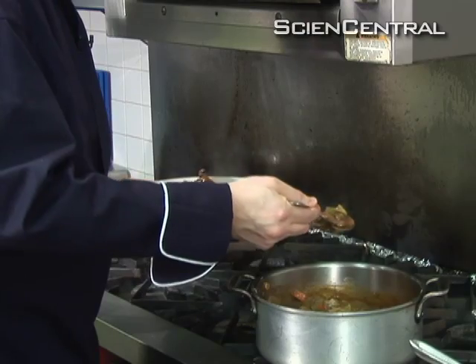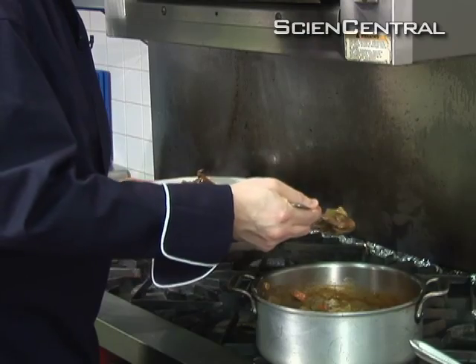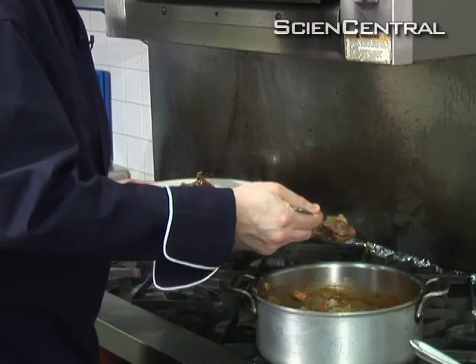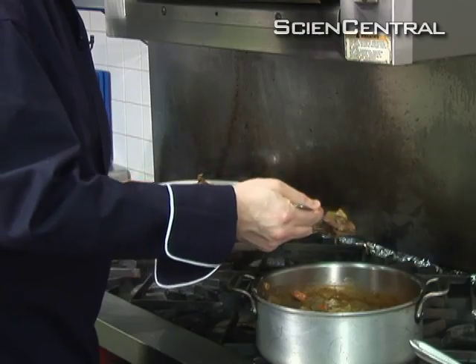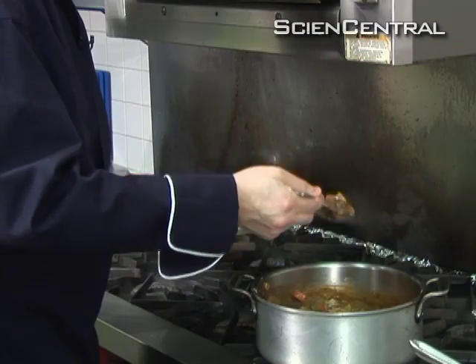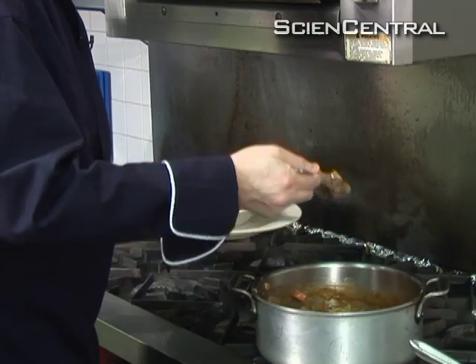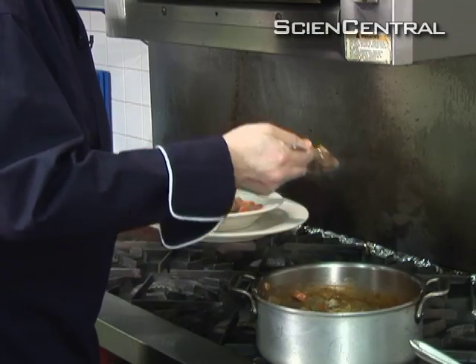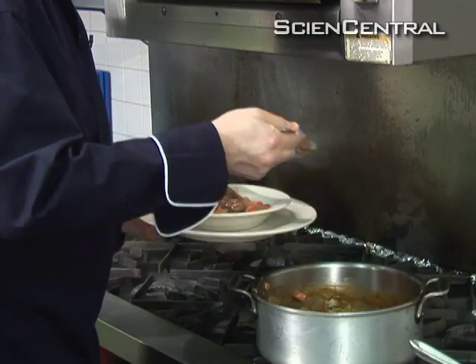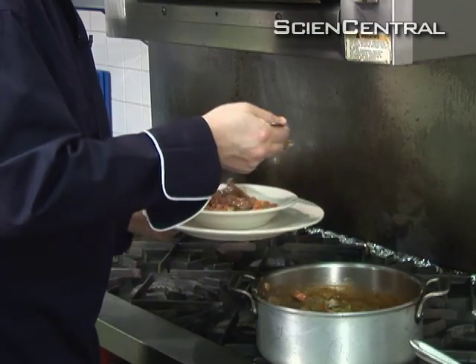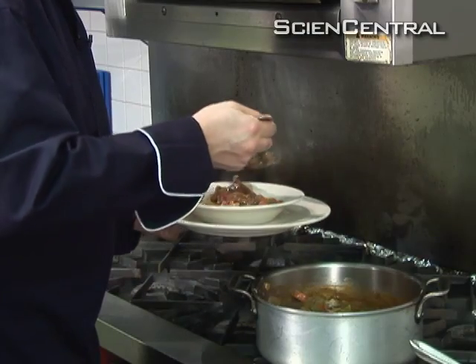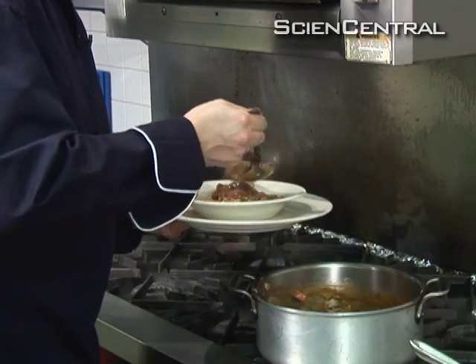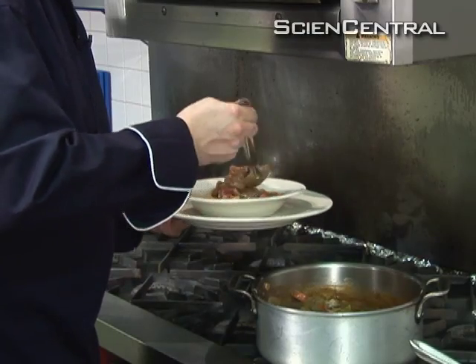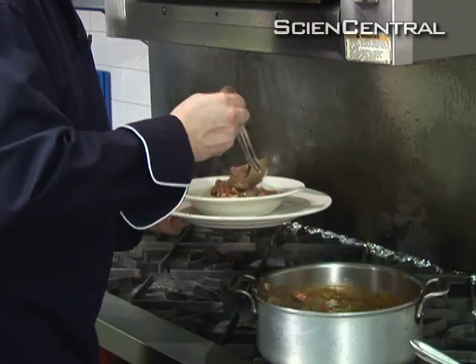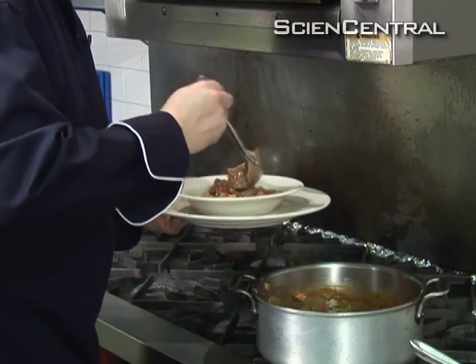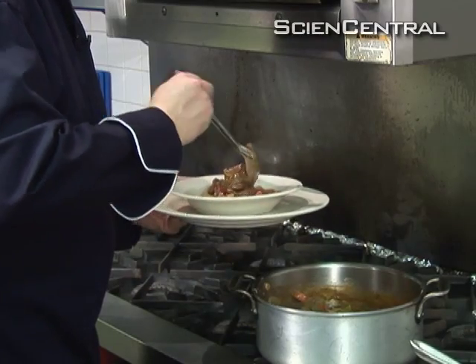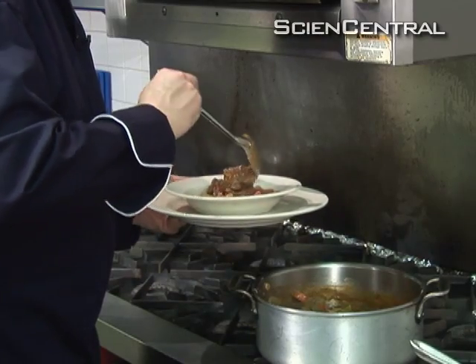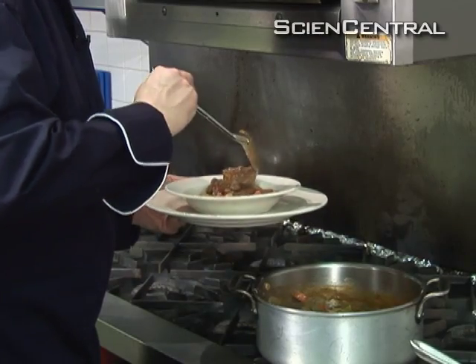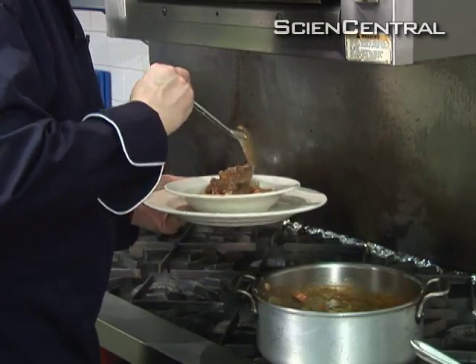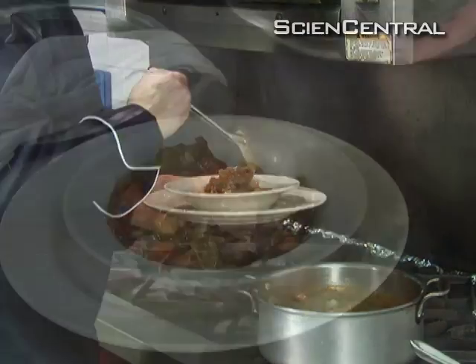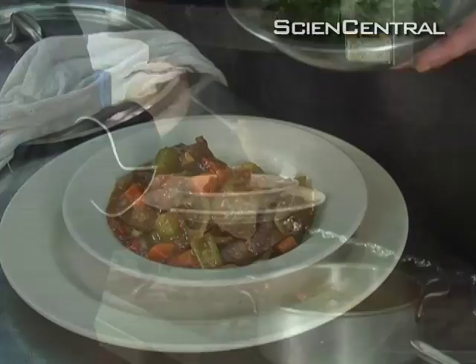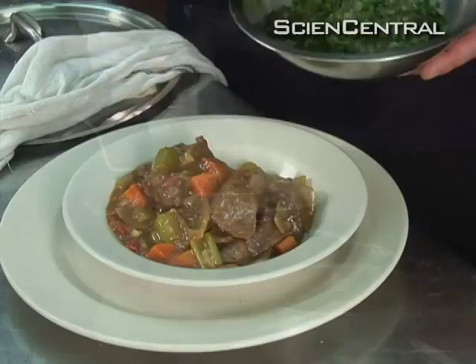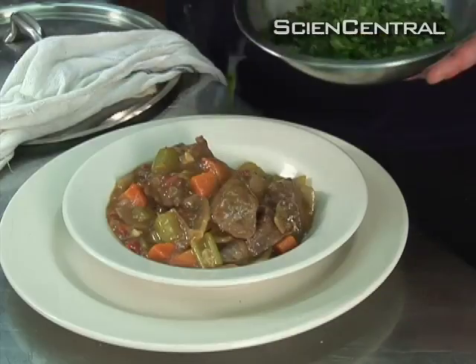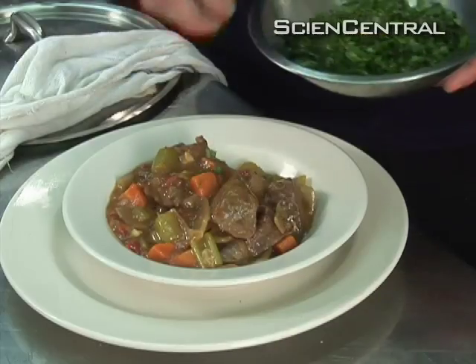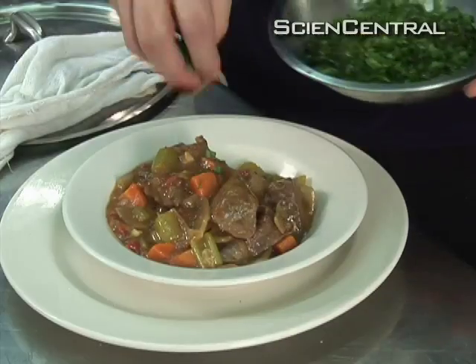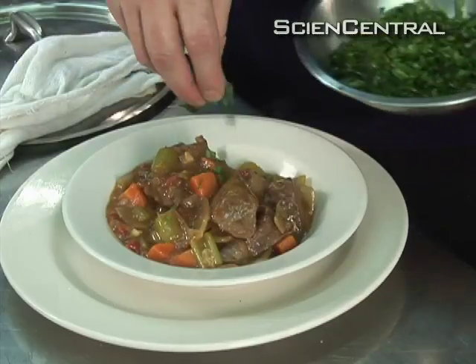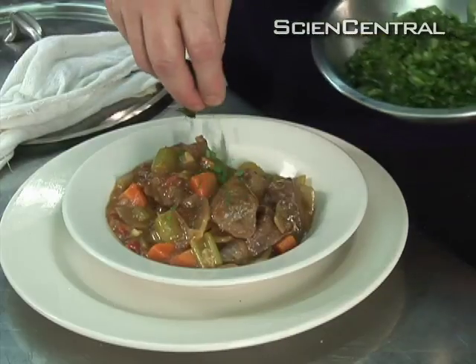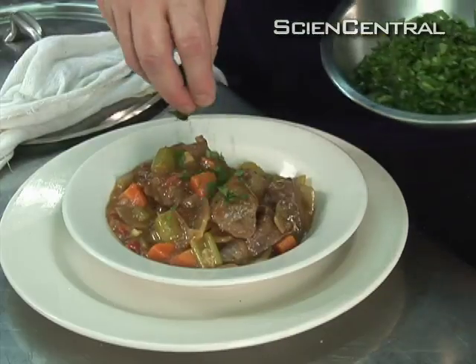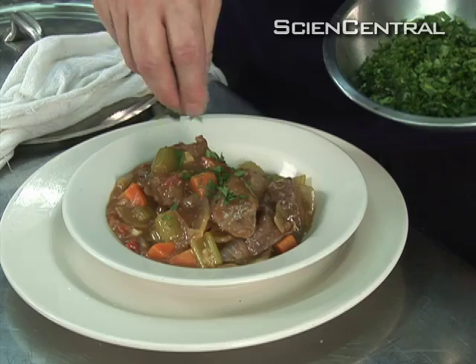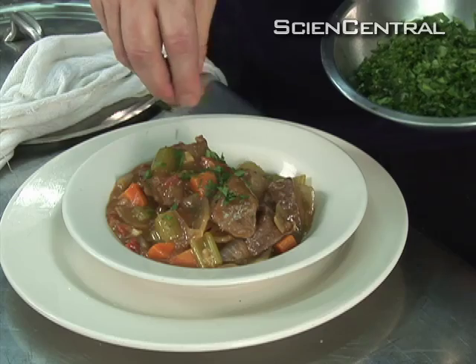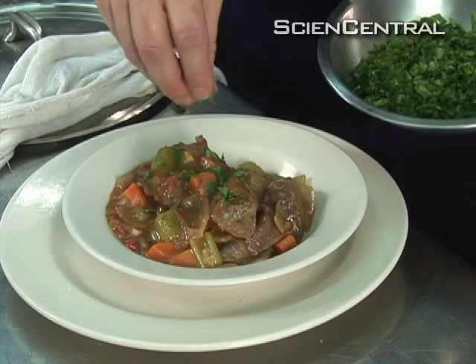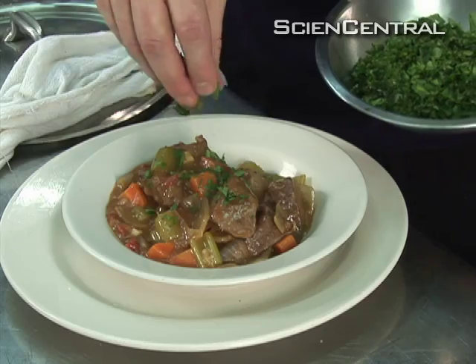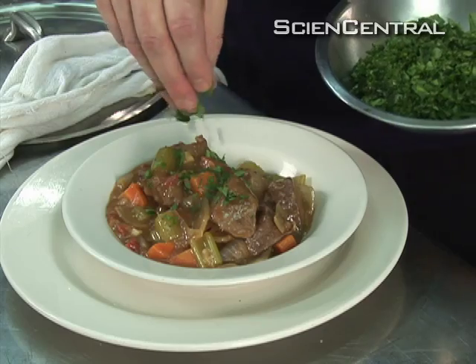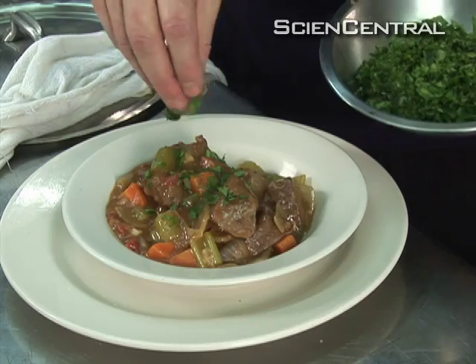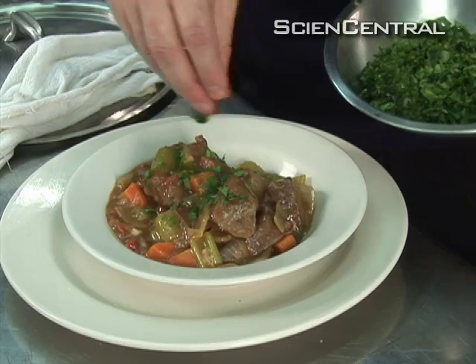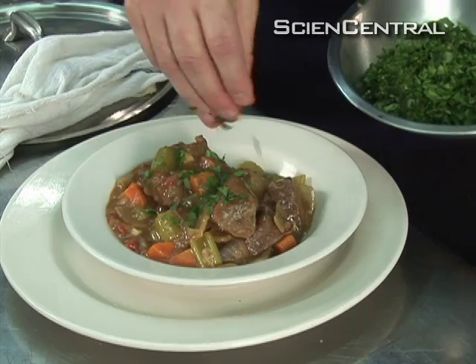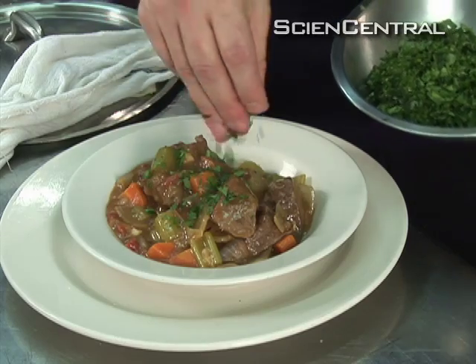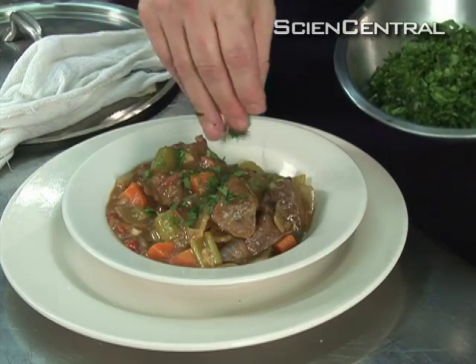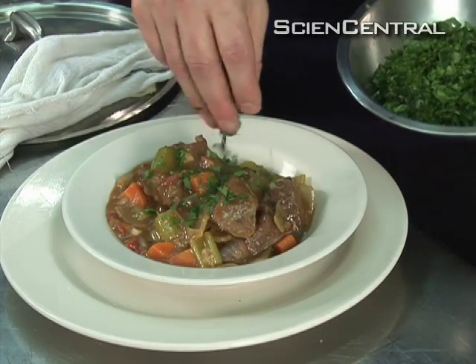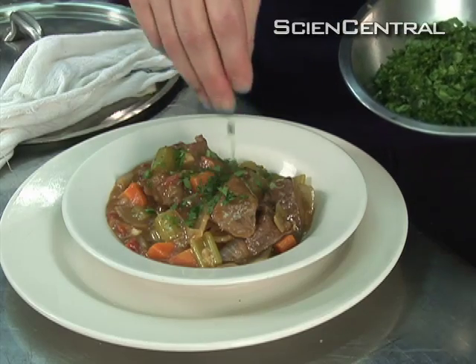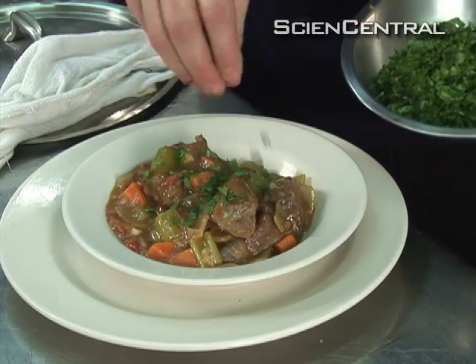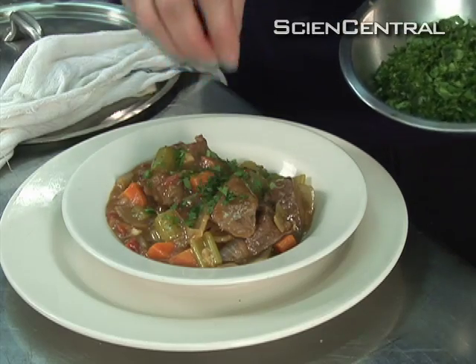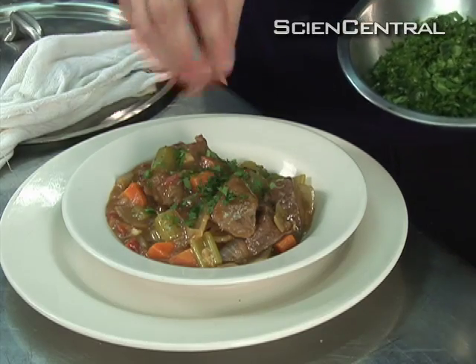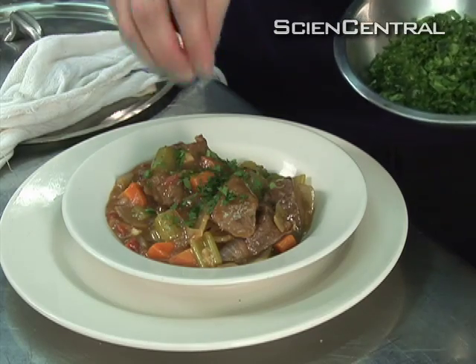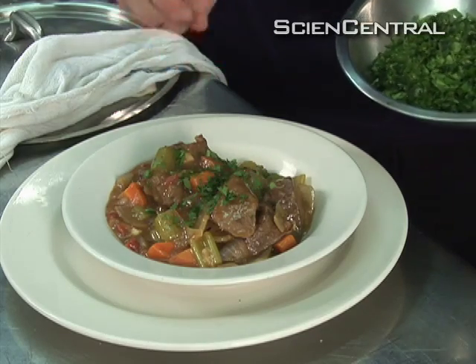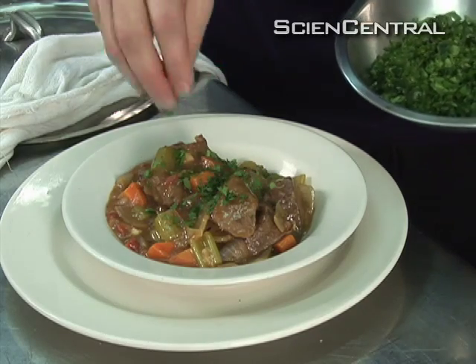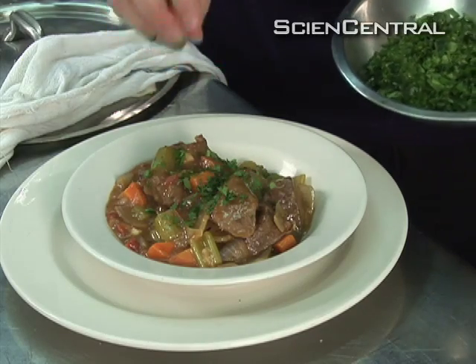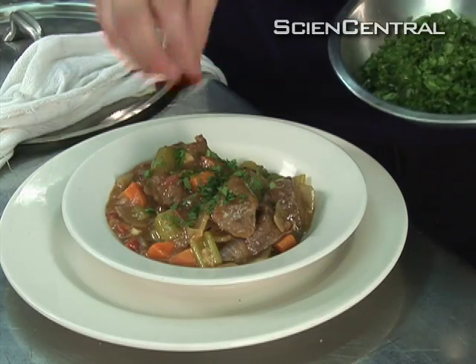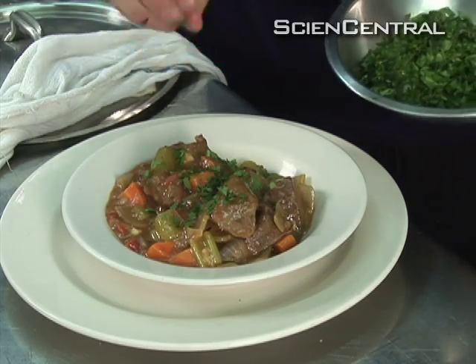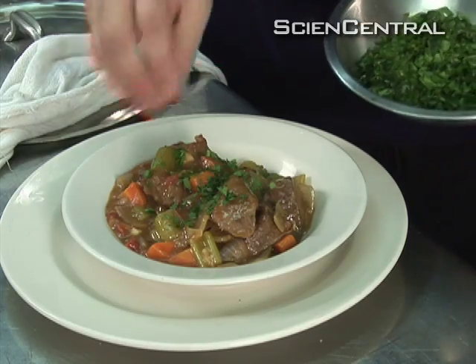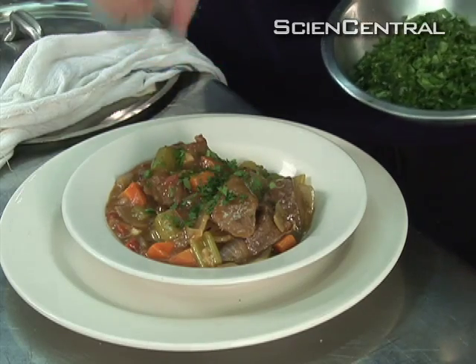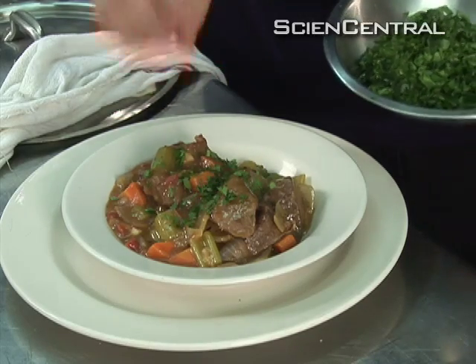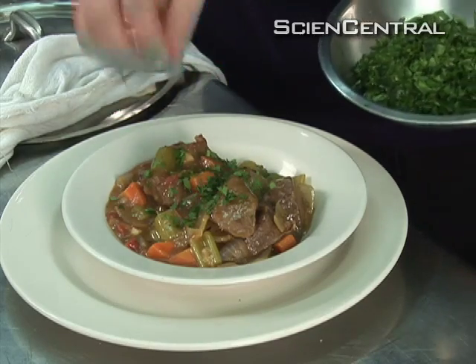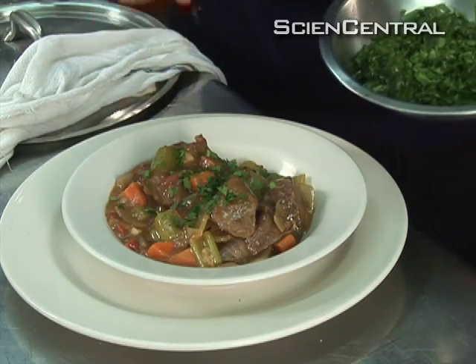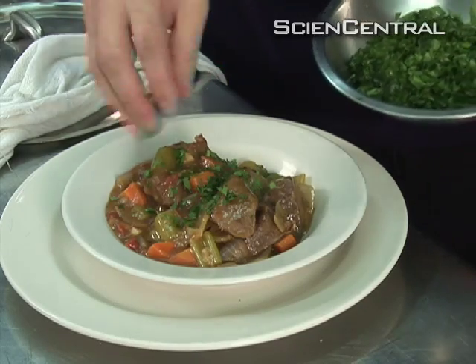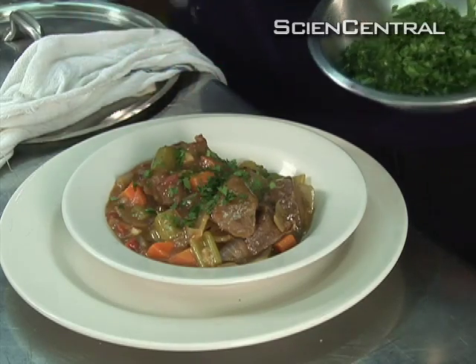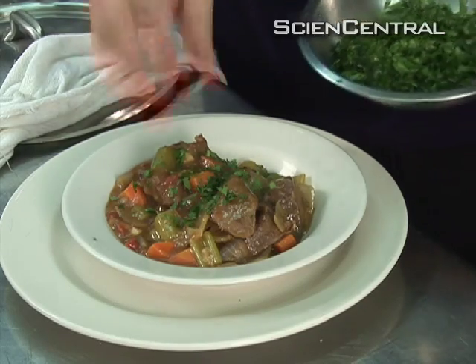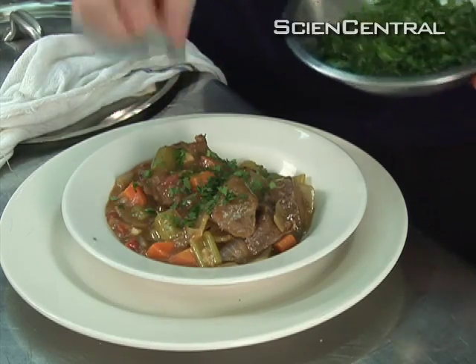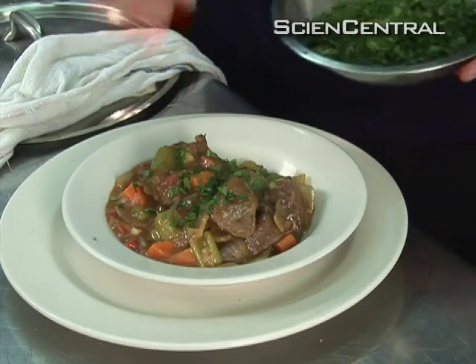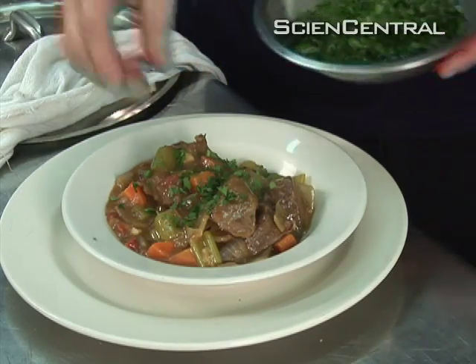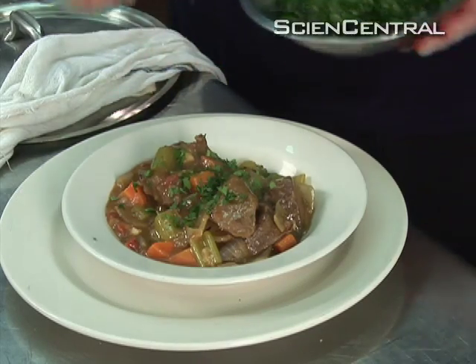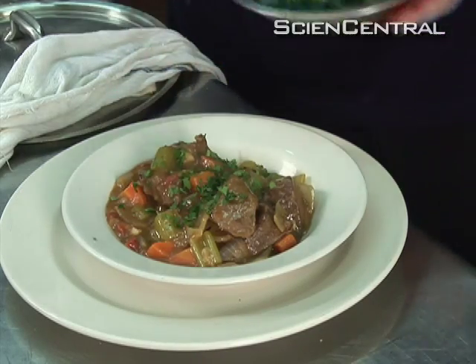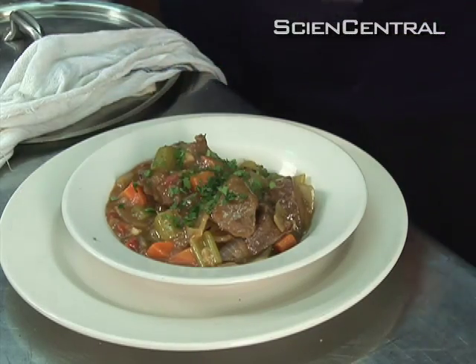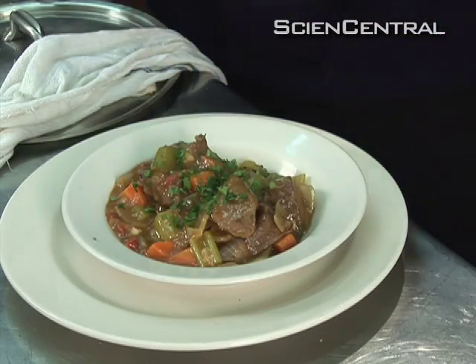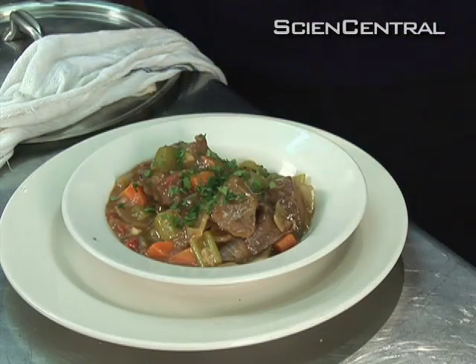Either way, now you know what puts the mmm in umami. Sunita Reid, Science Central News.